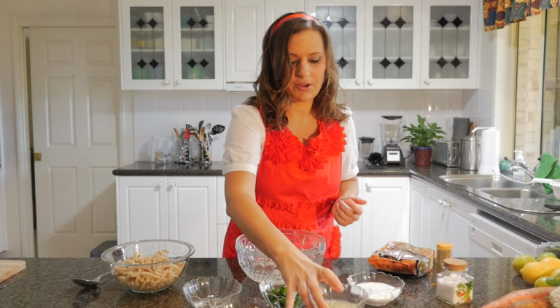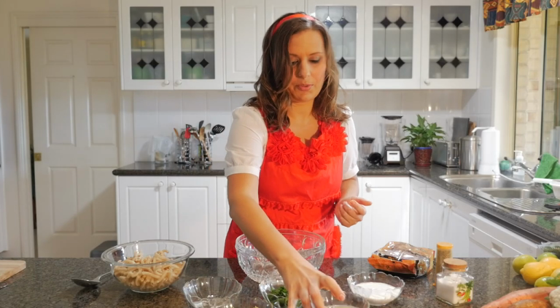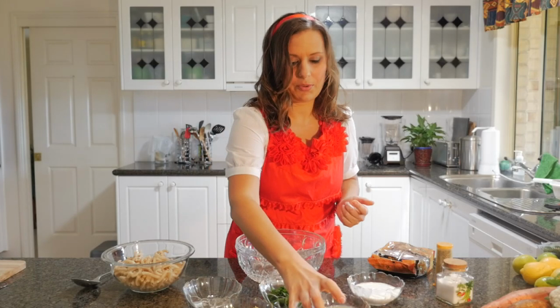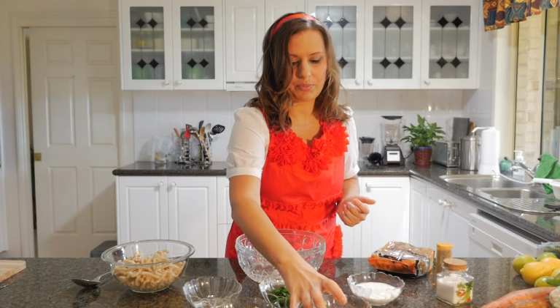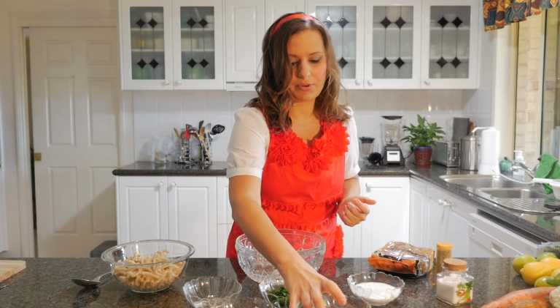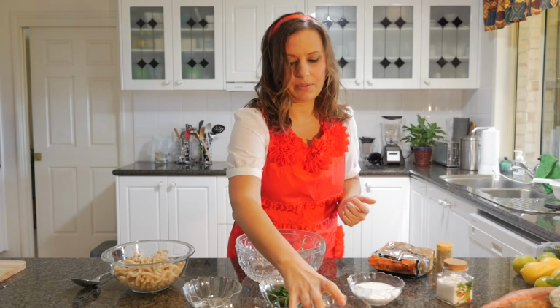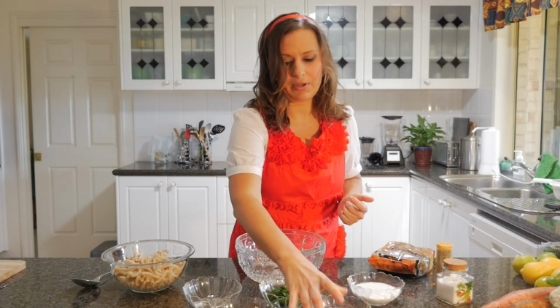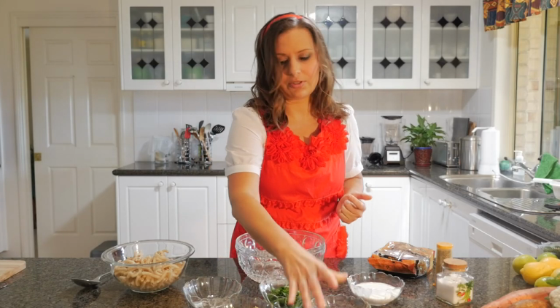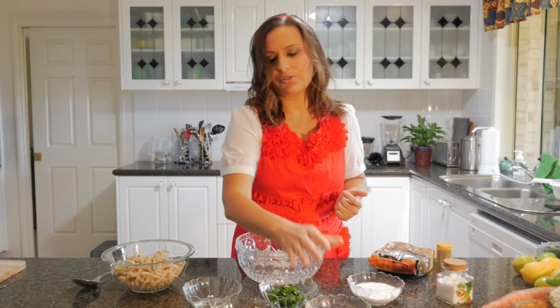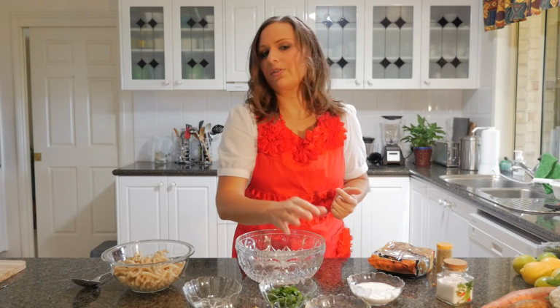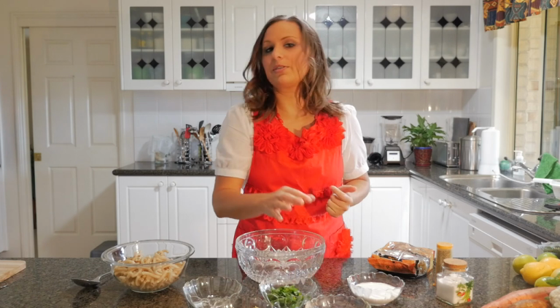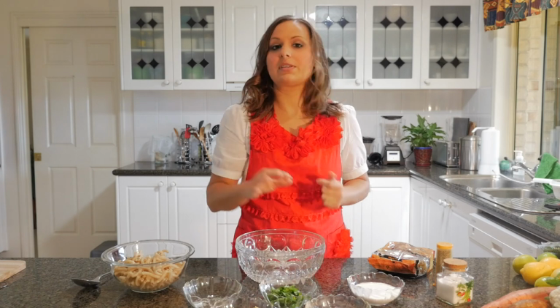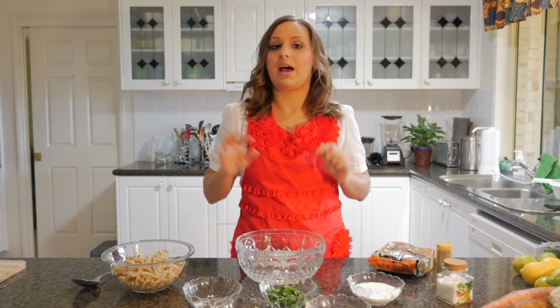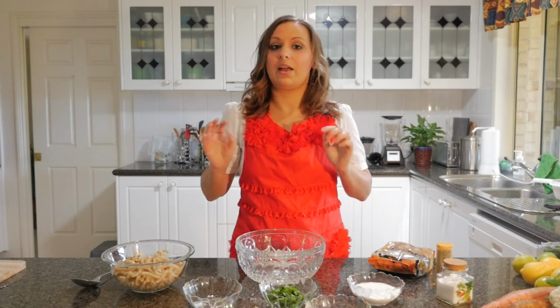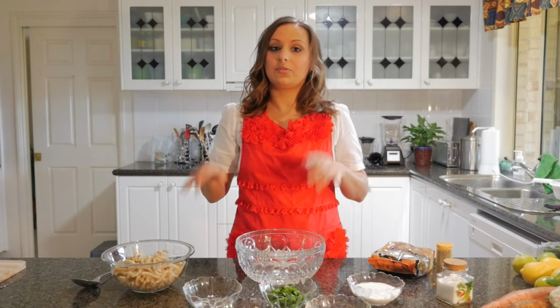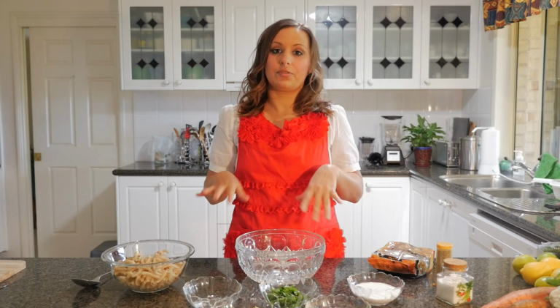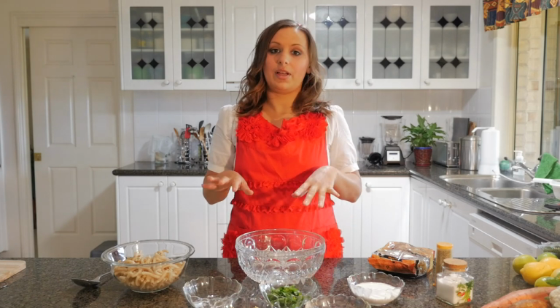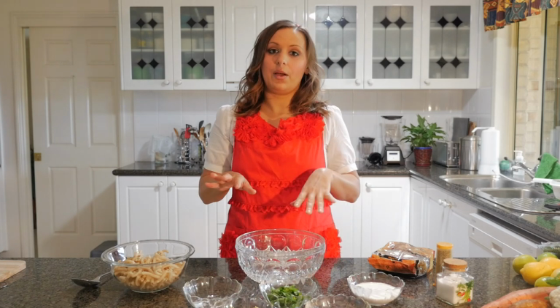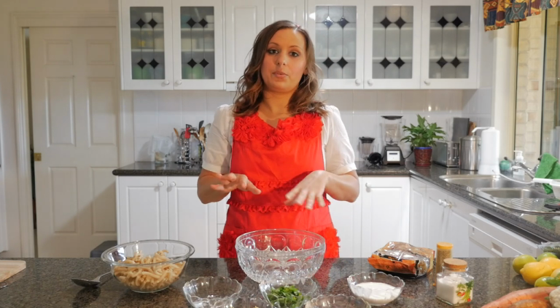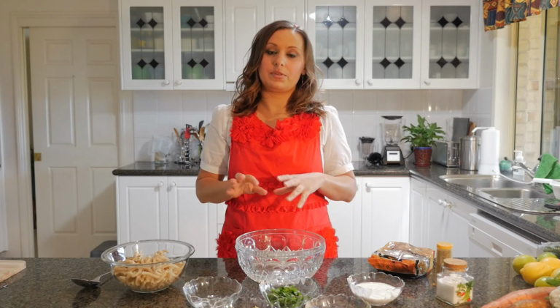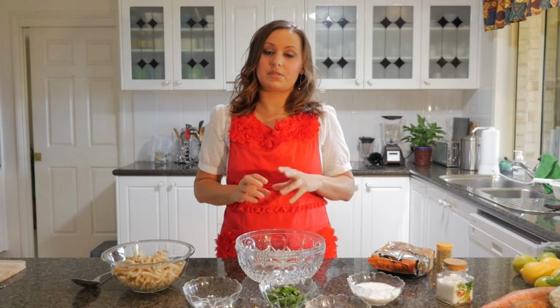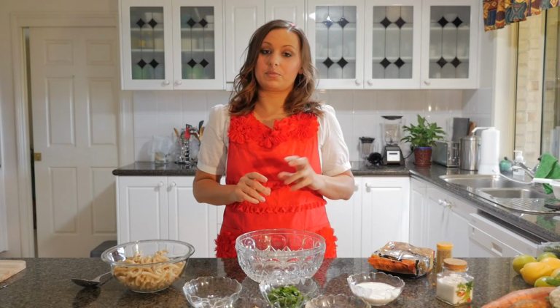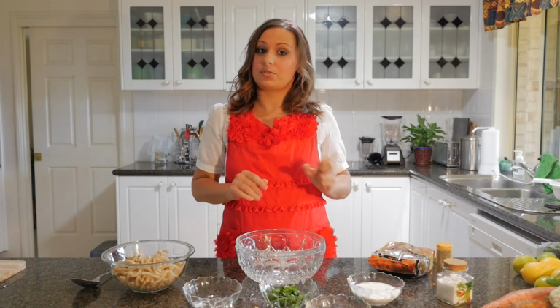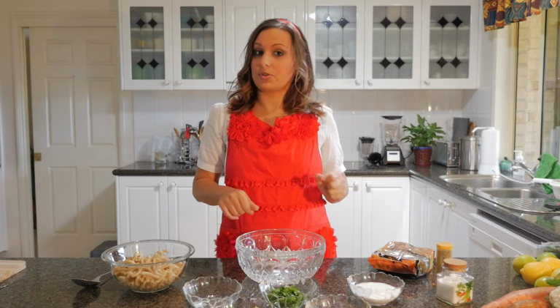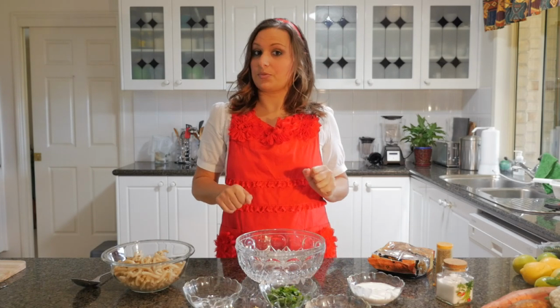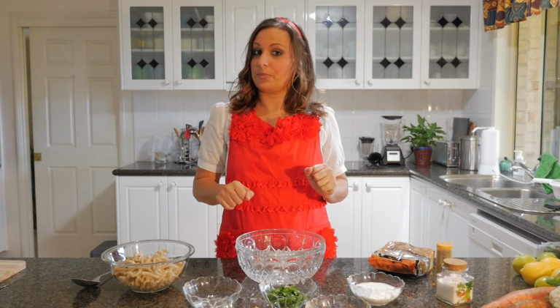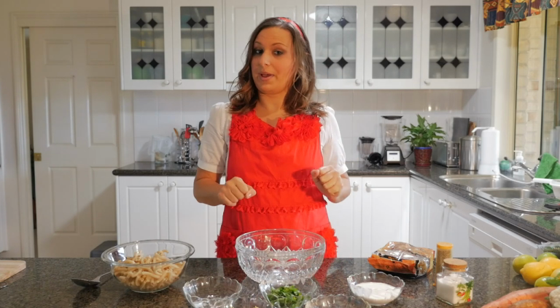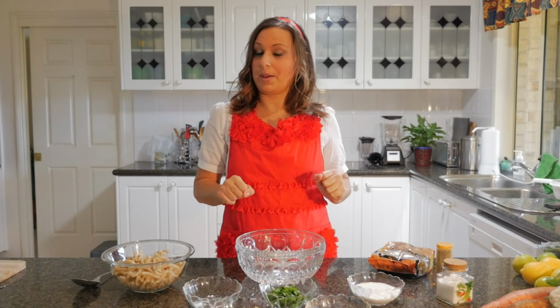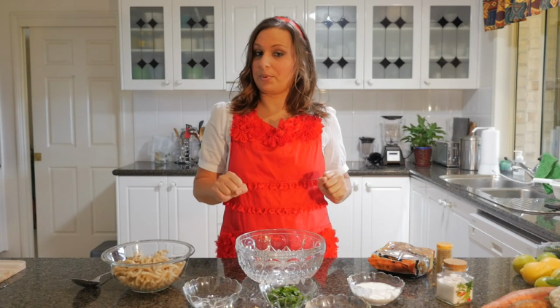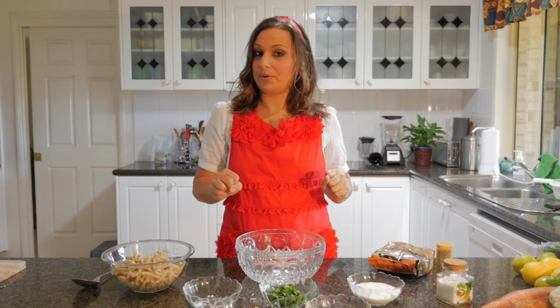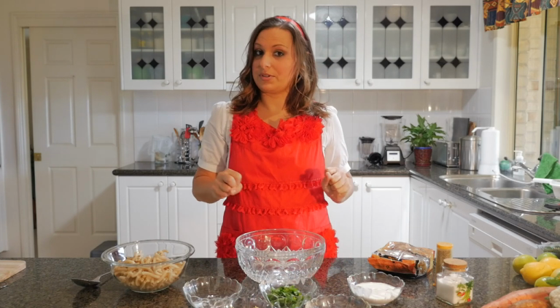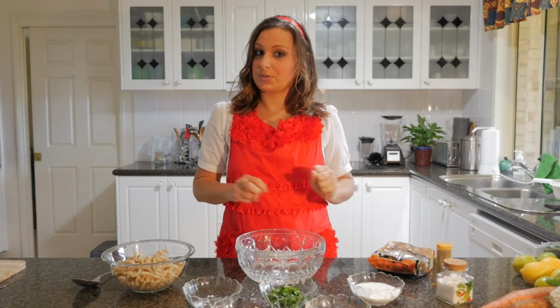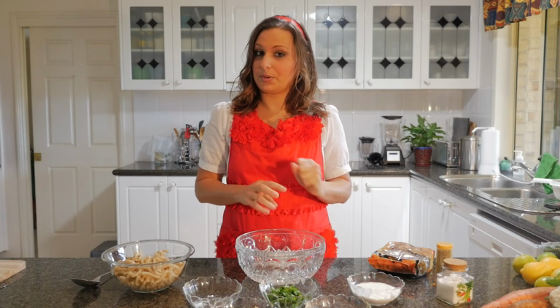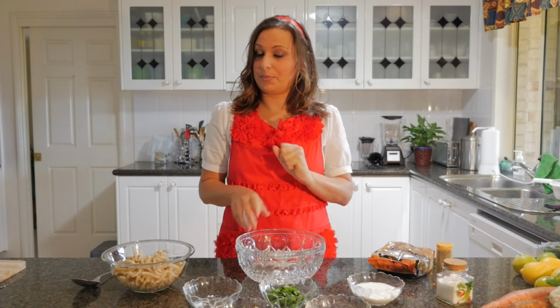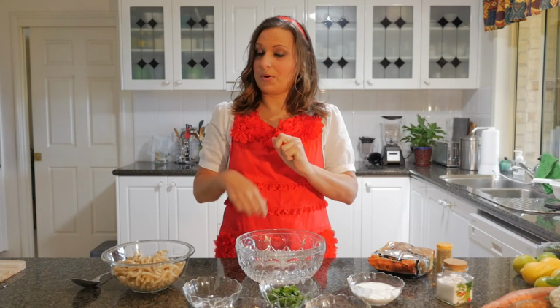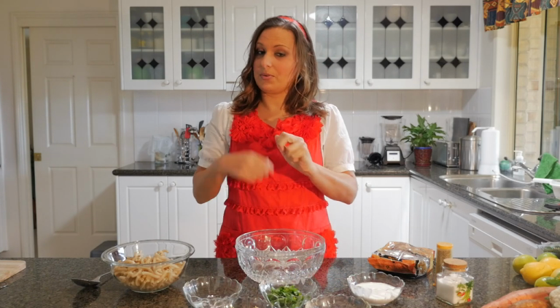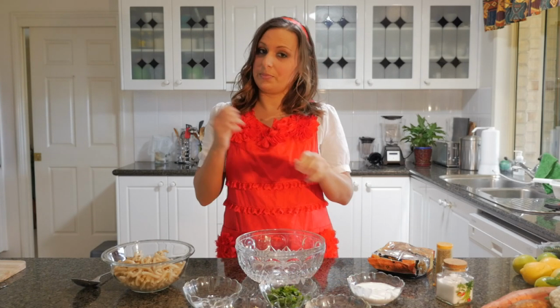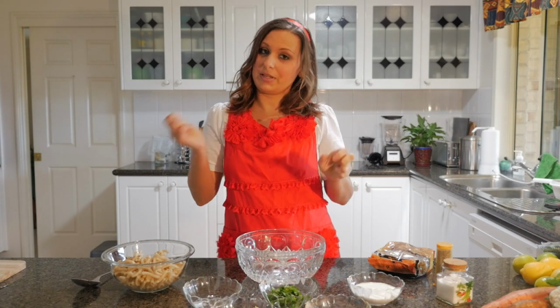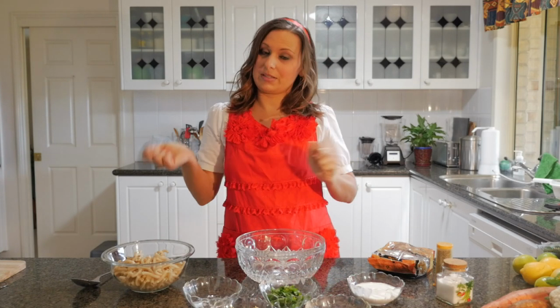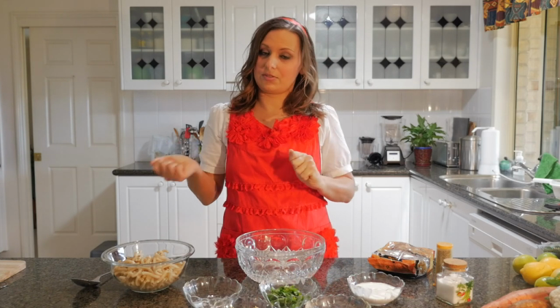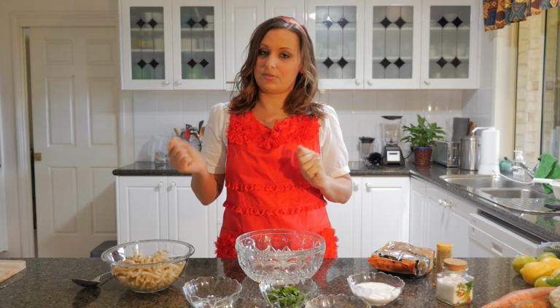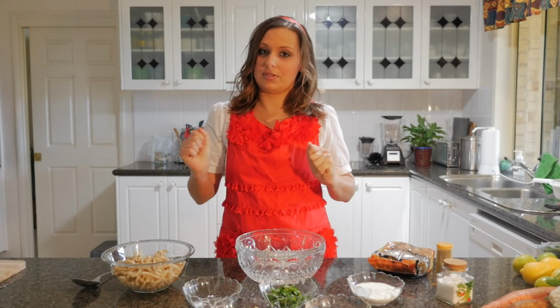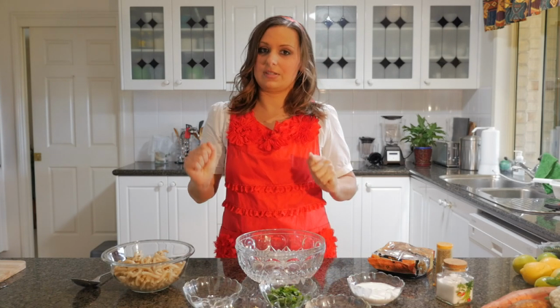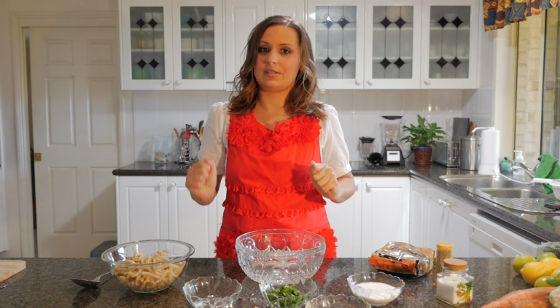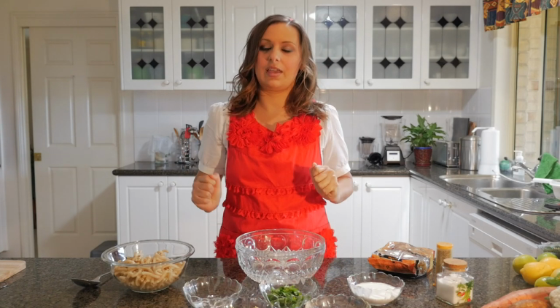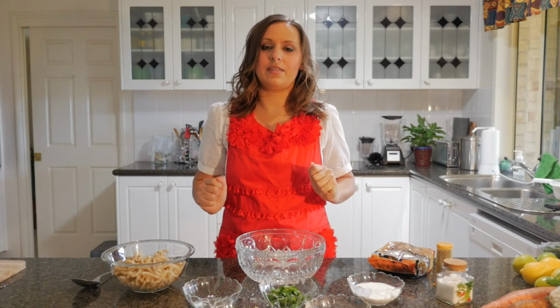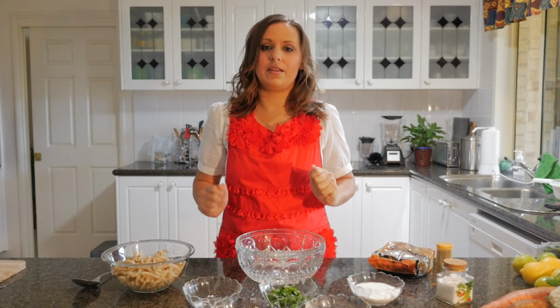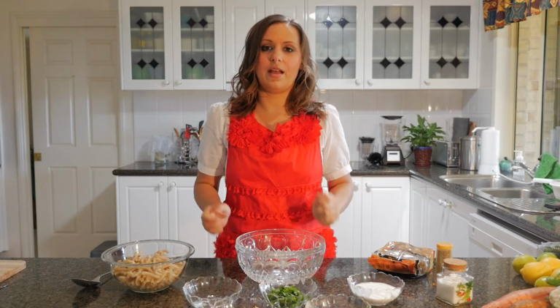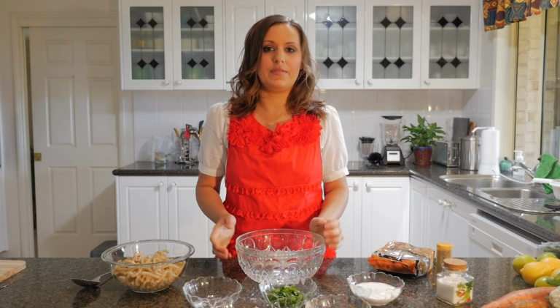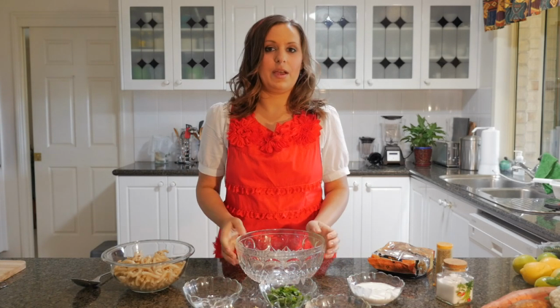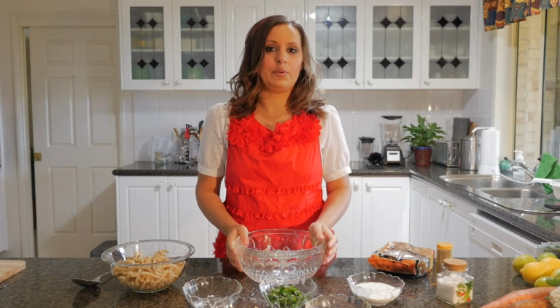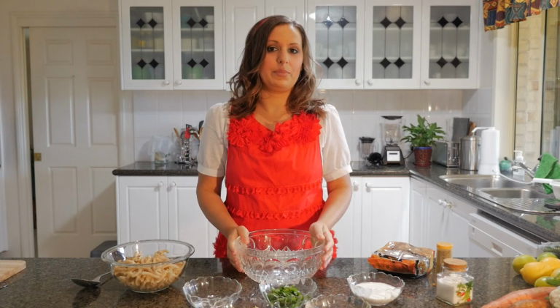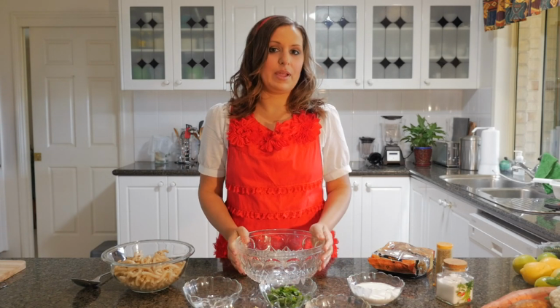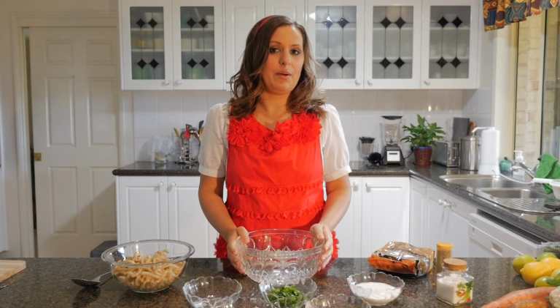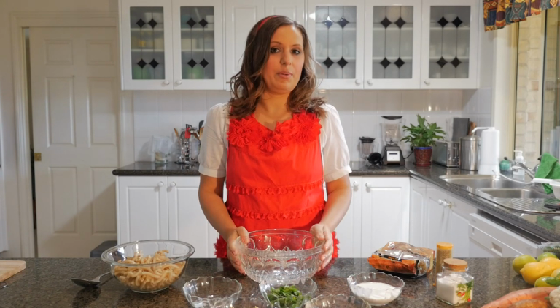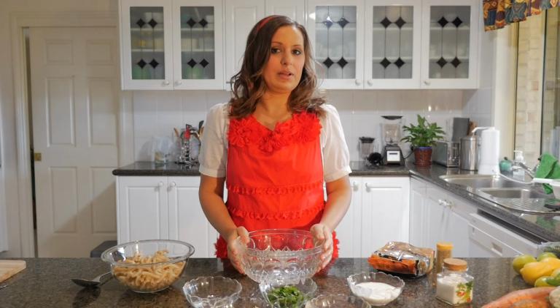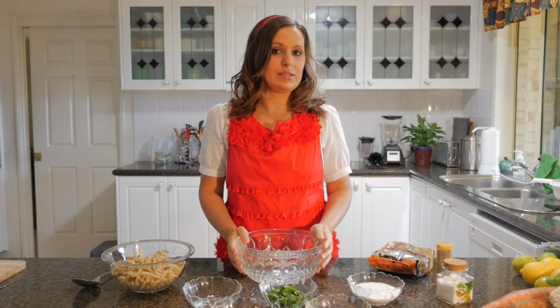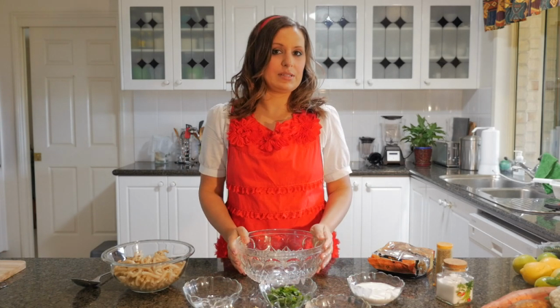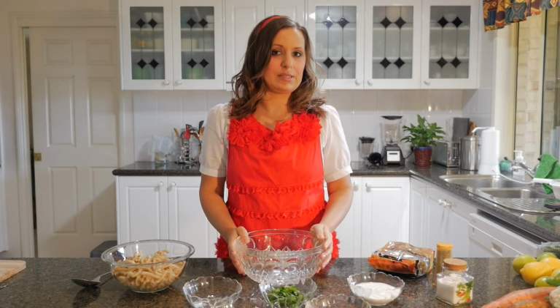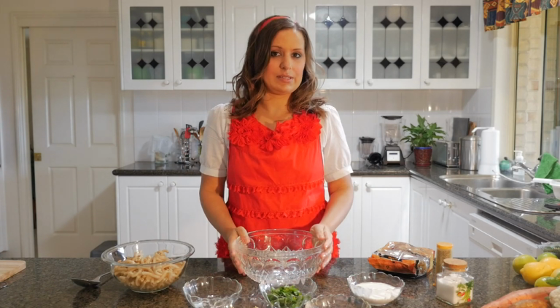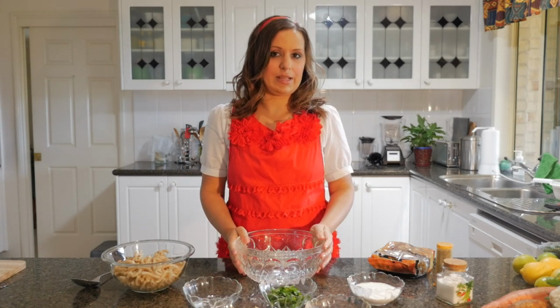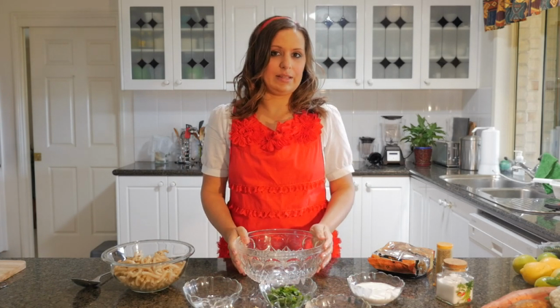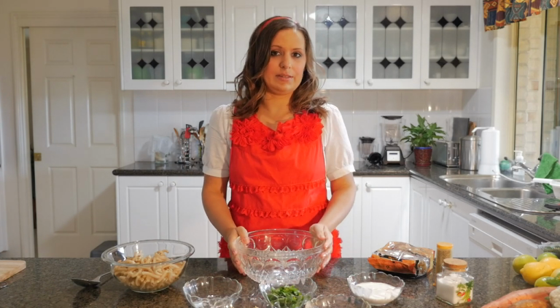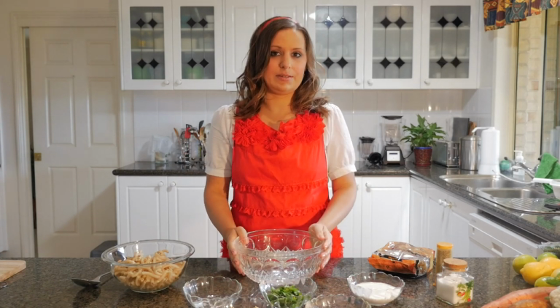So we're pretty much going to add all that with some salt and pepper into a bowl, mix it all together, and that will be our pasta salad.